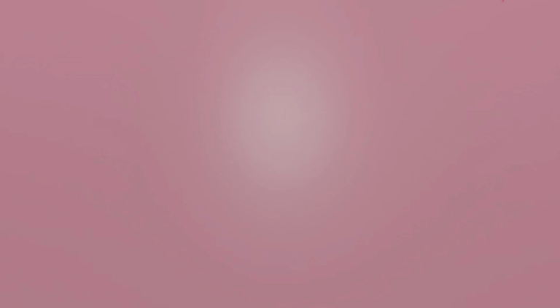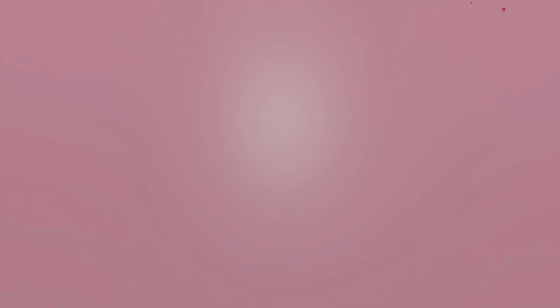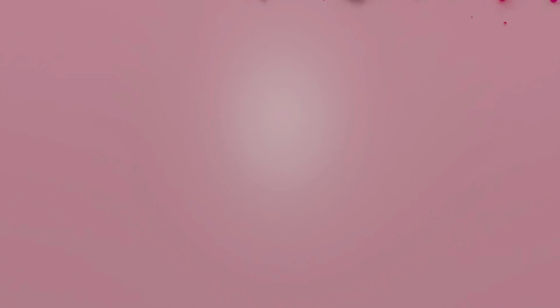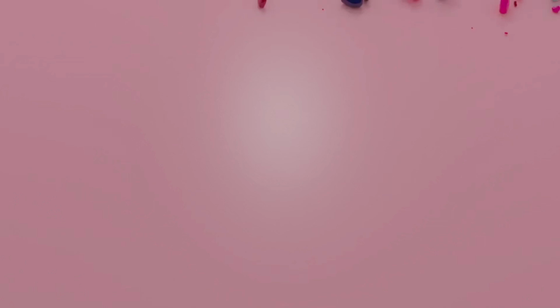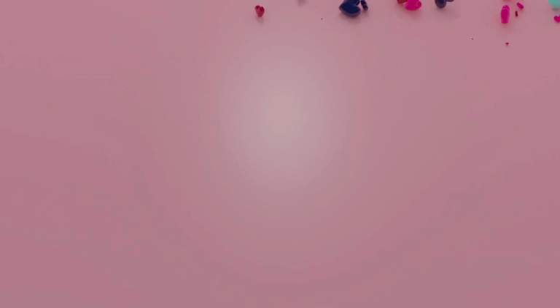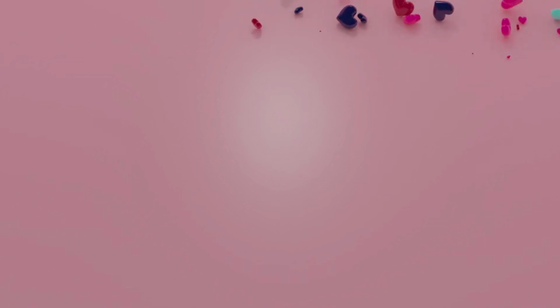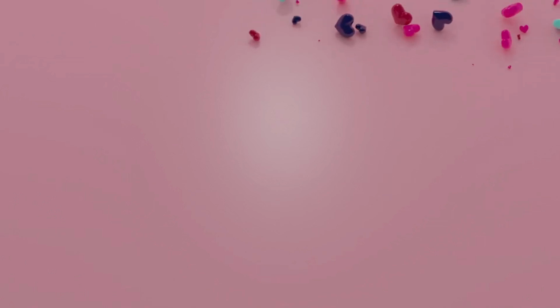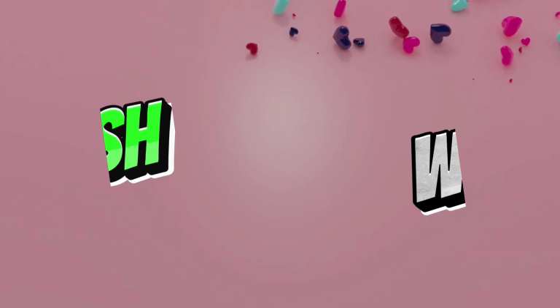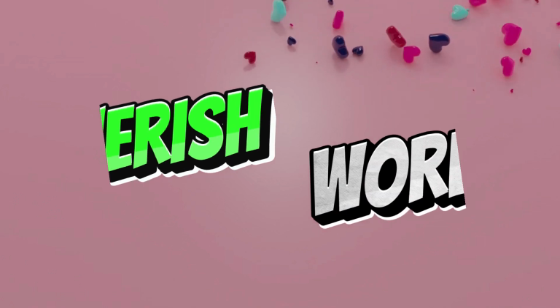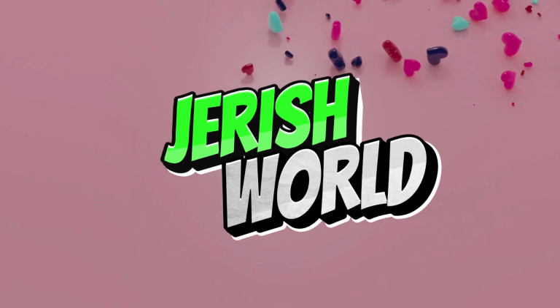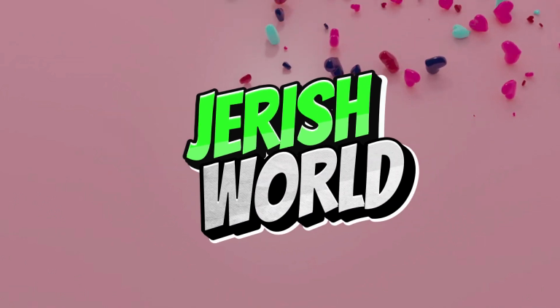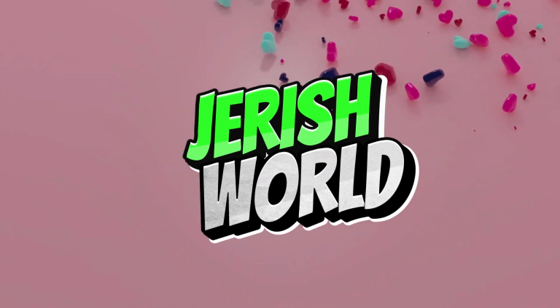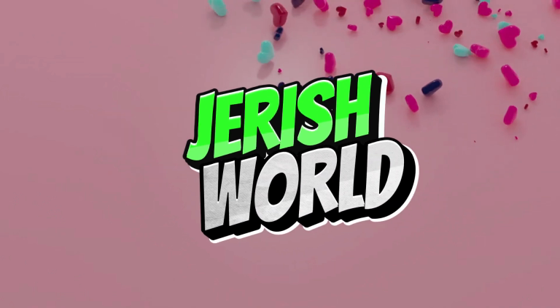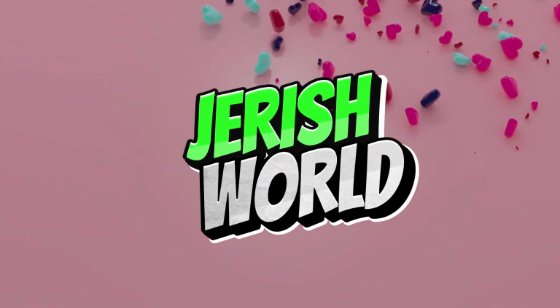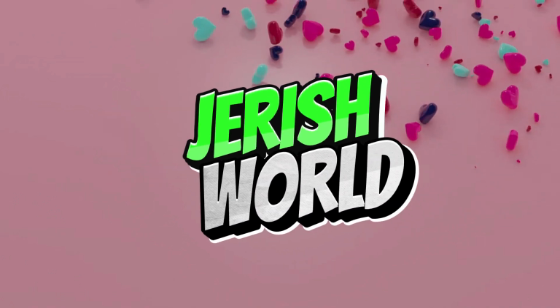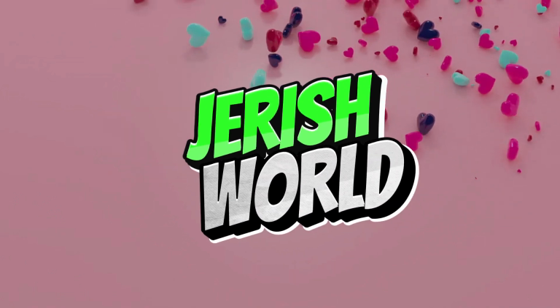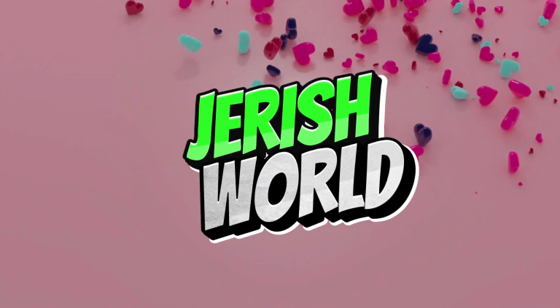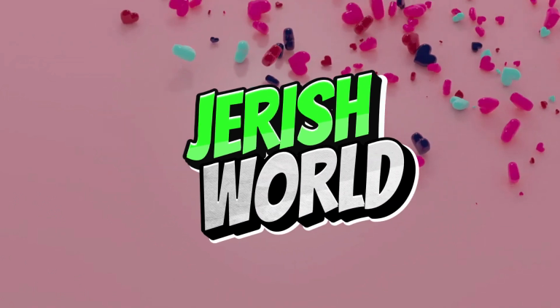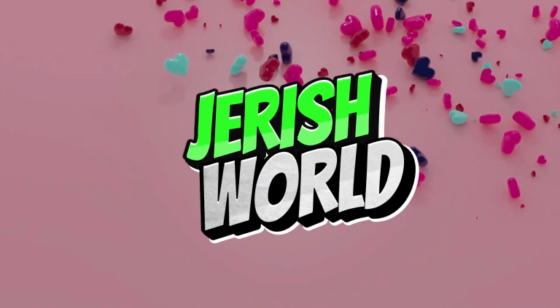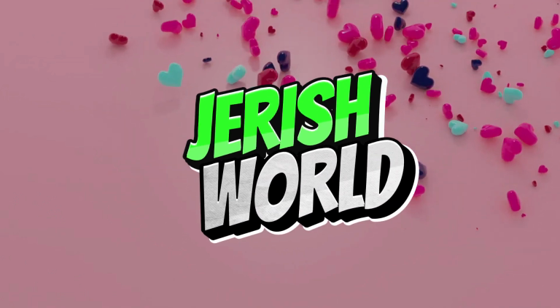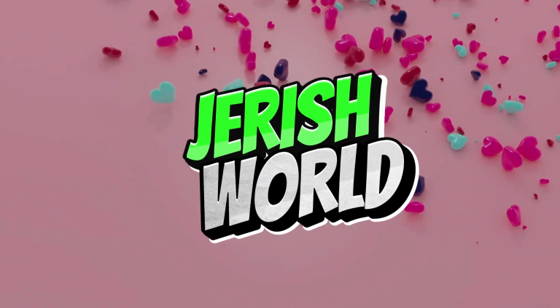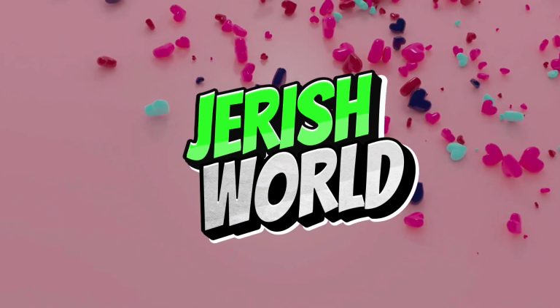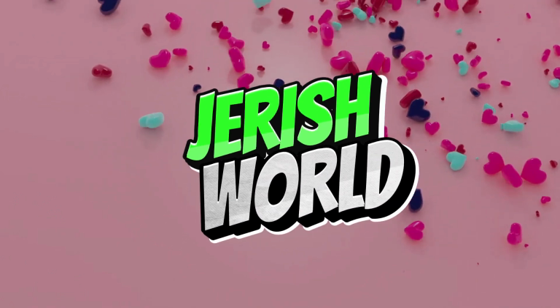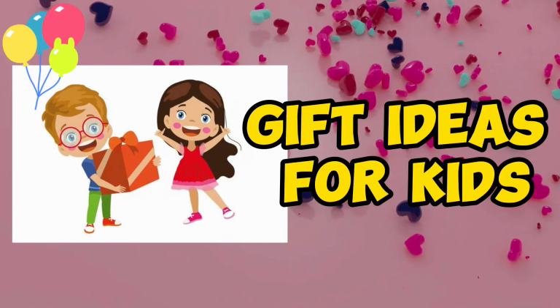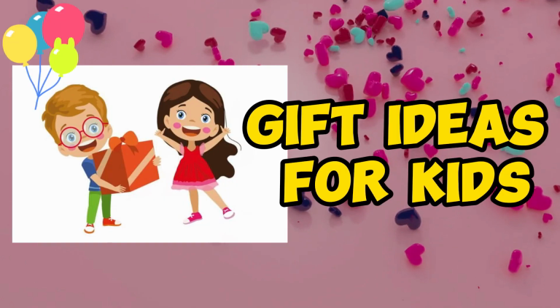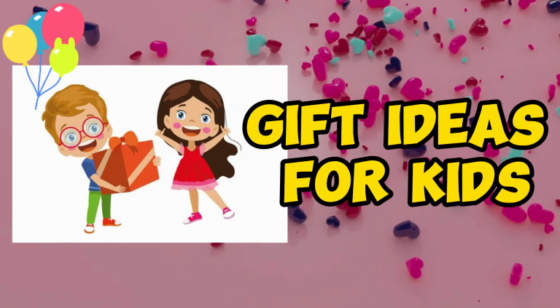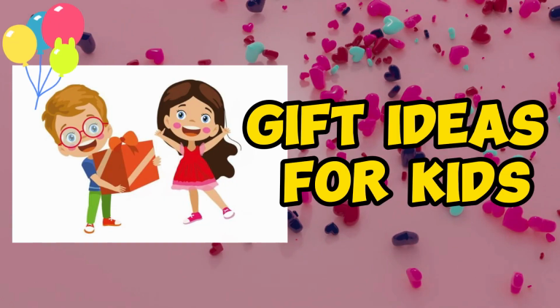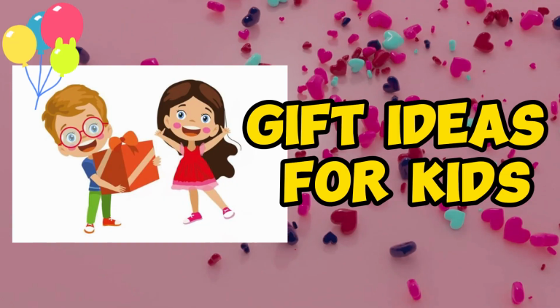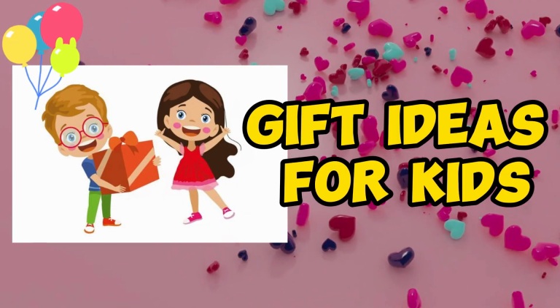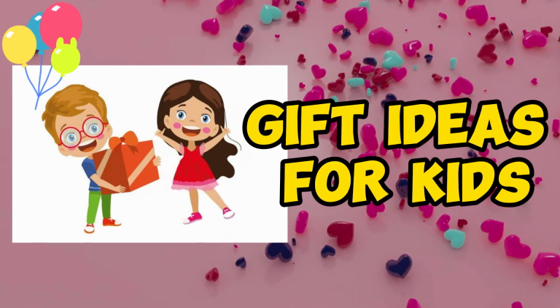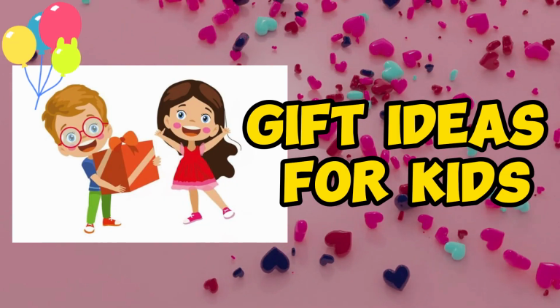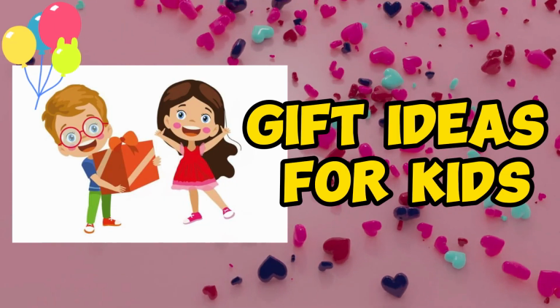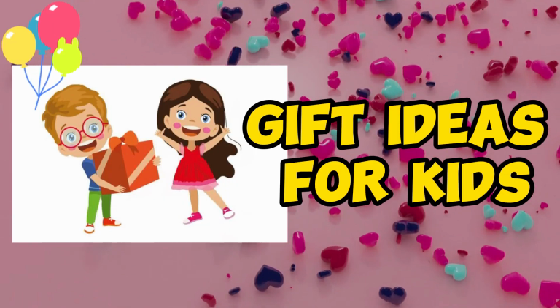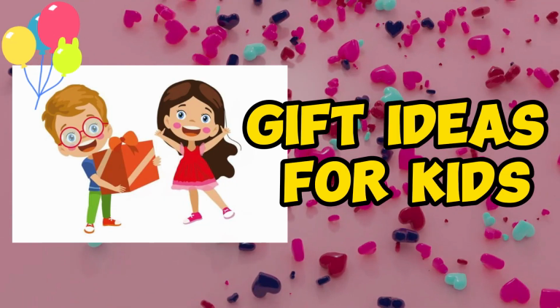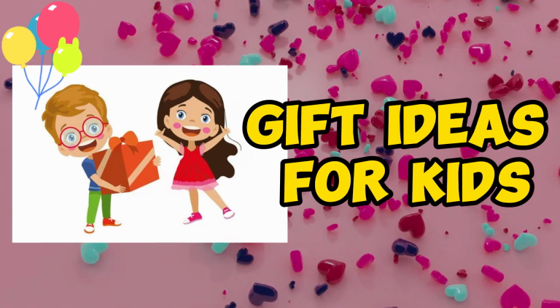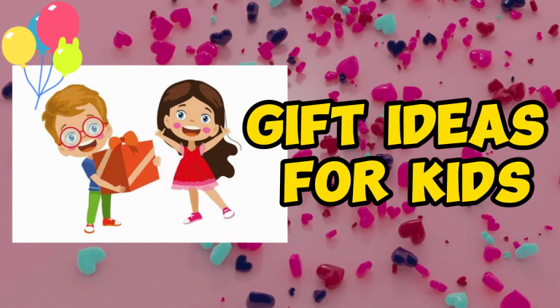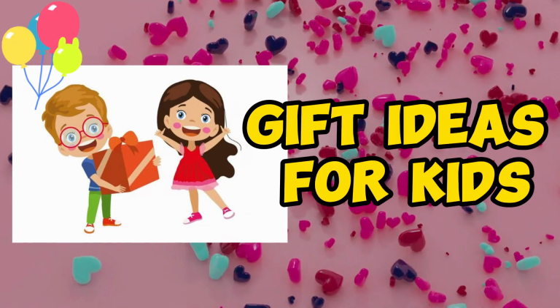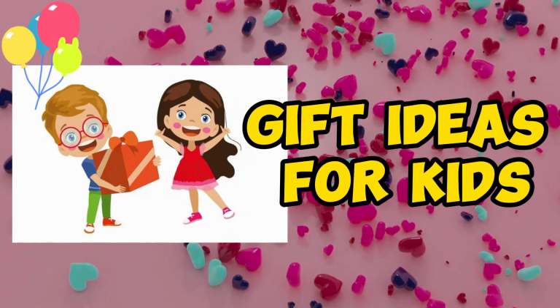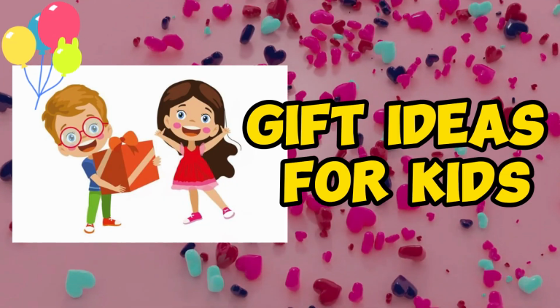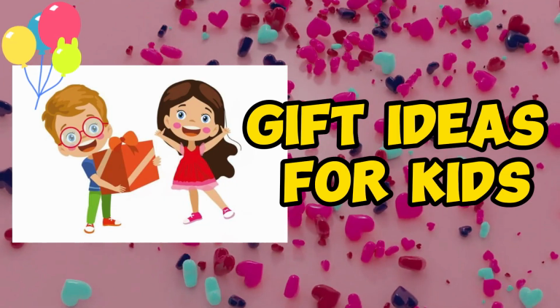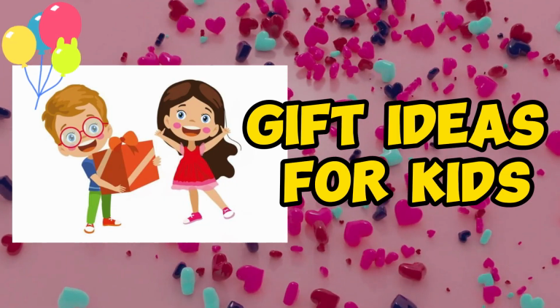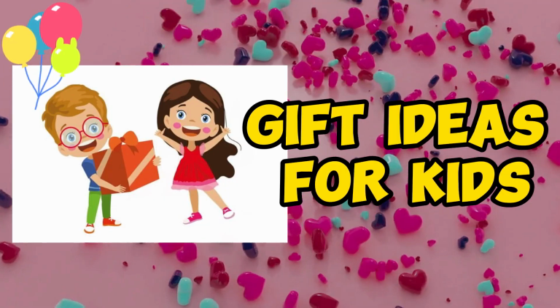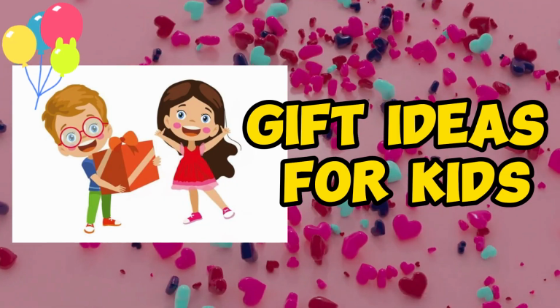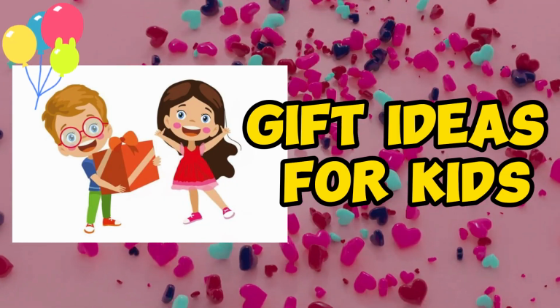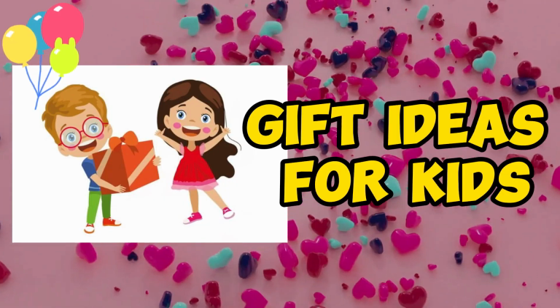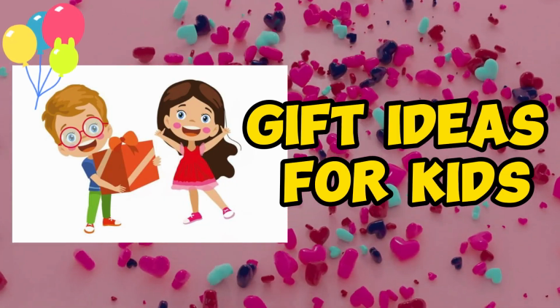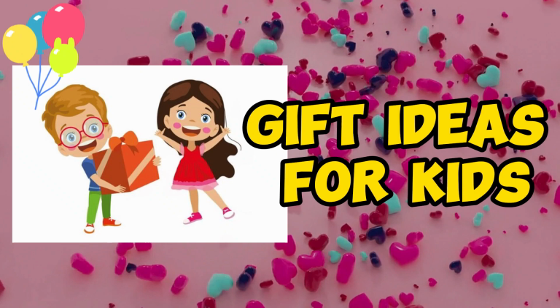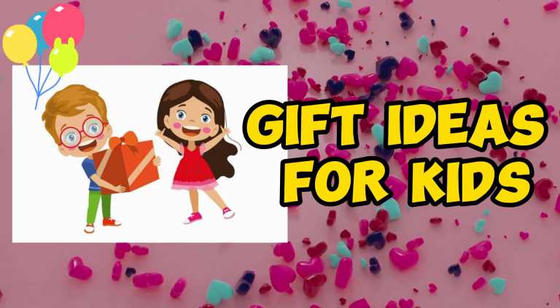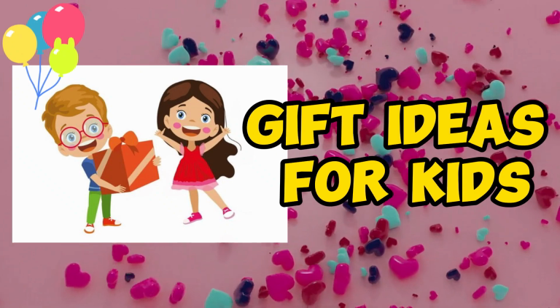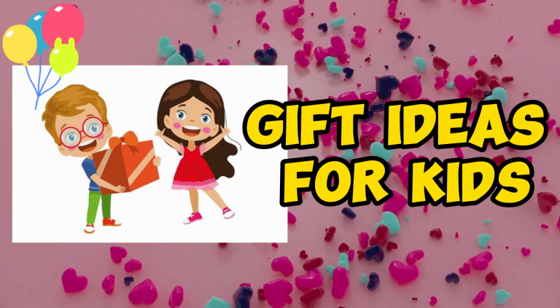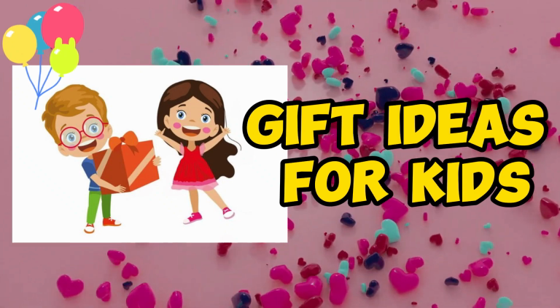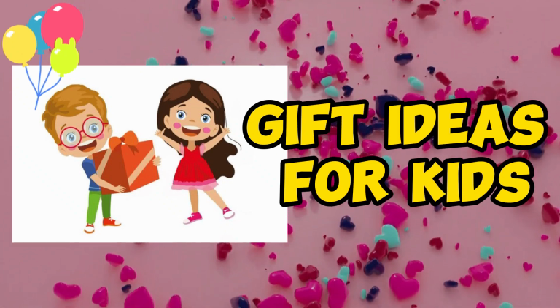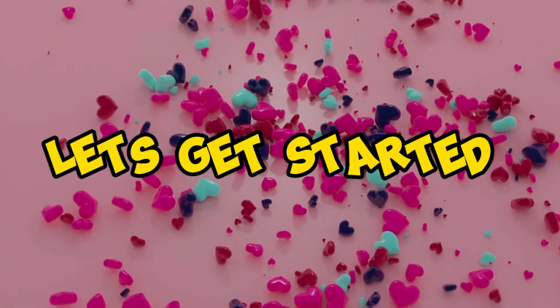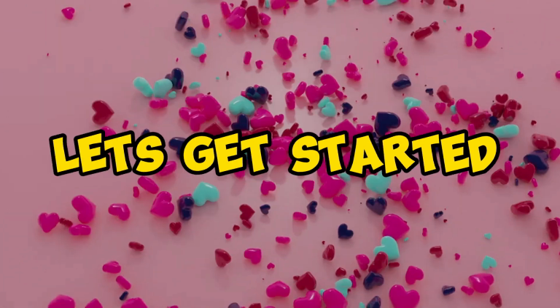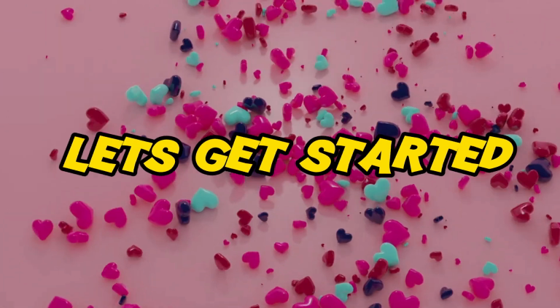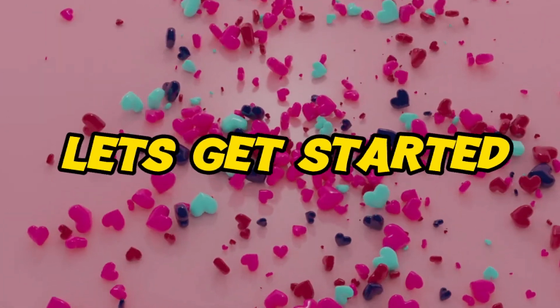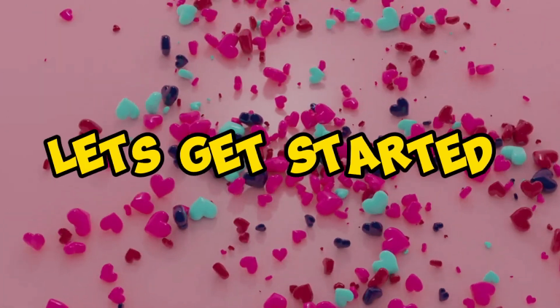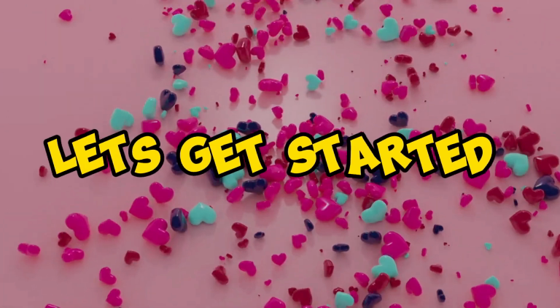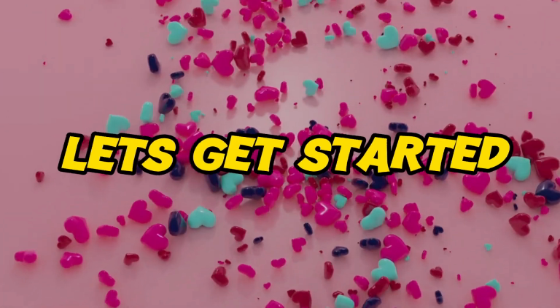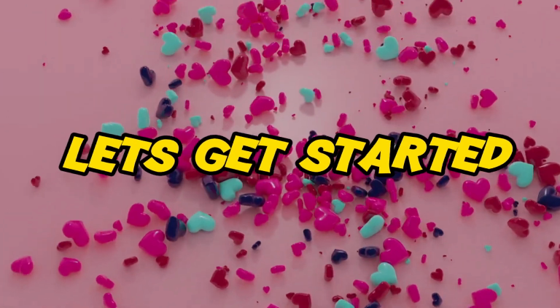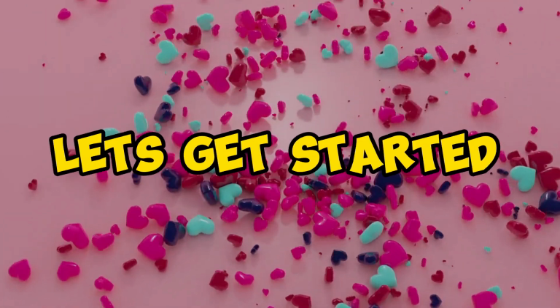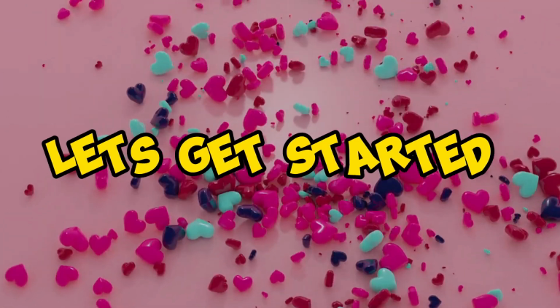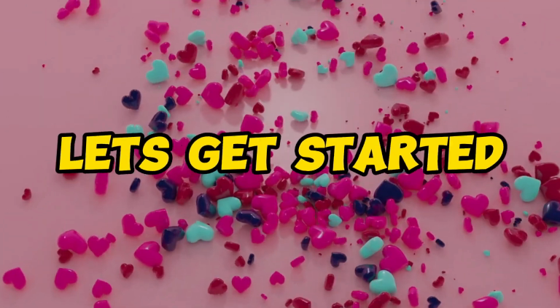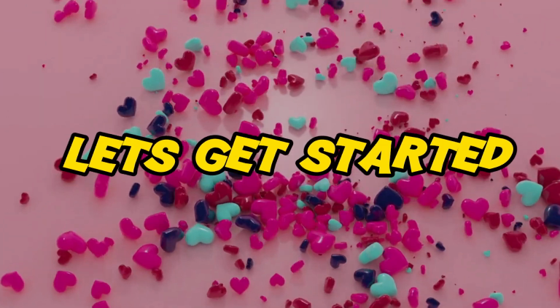Hello friends, welcome to Jerrish World. Today we are going to see gift ideas for kids. Let's get started.